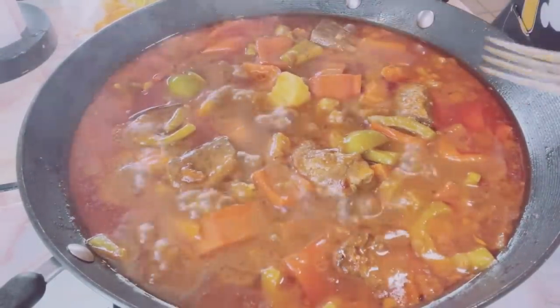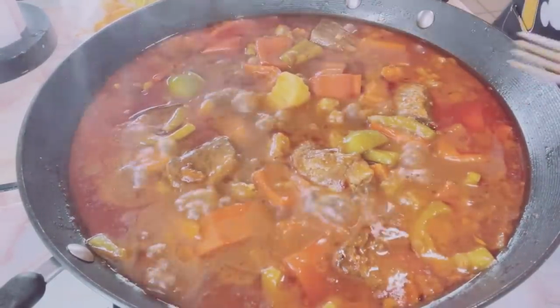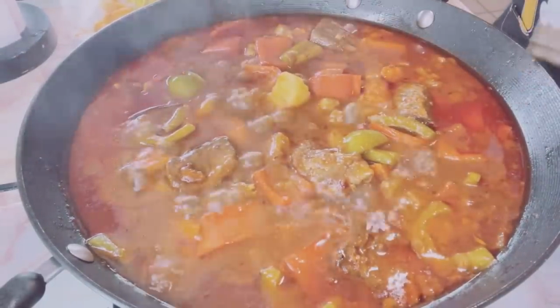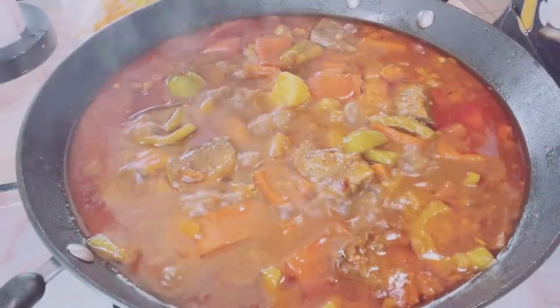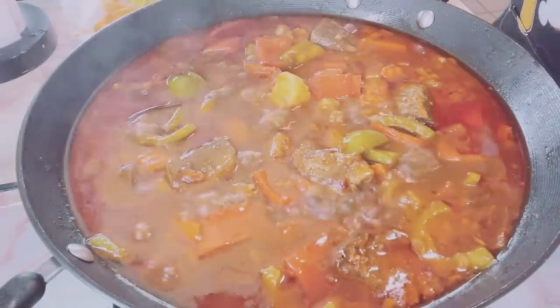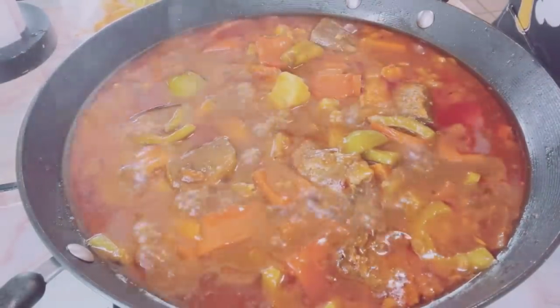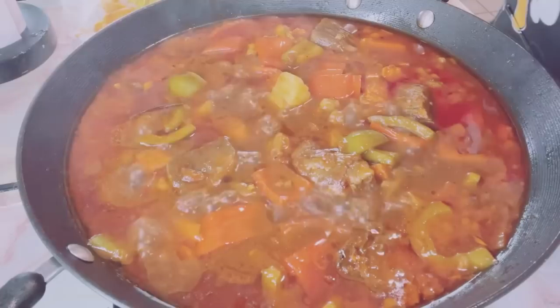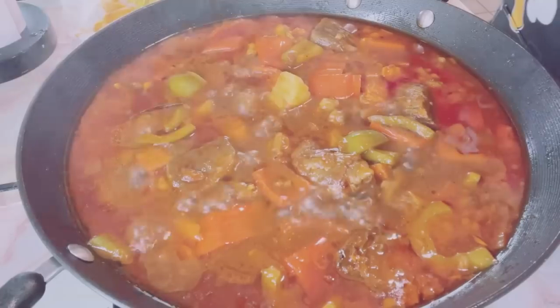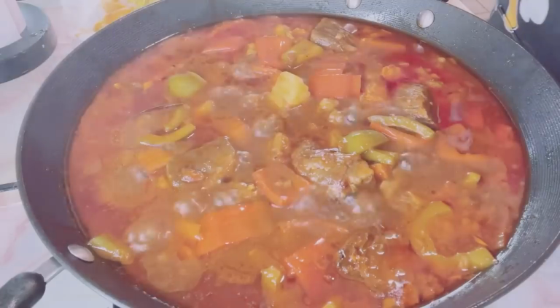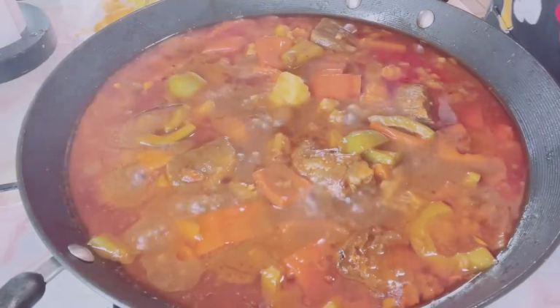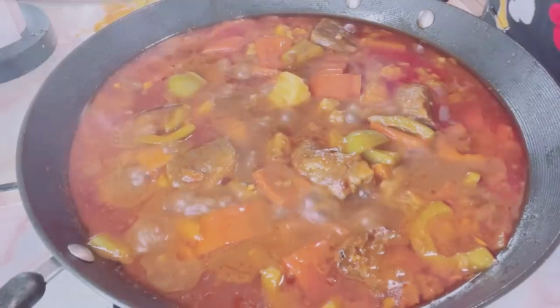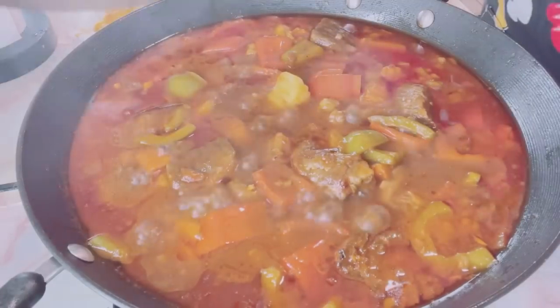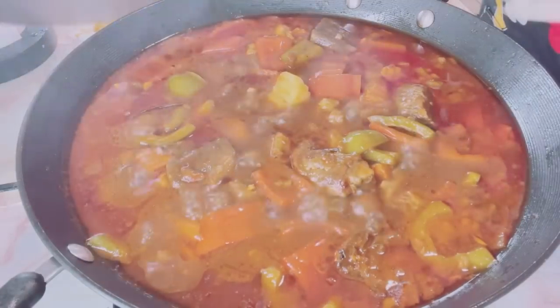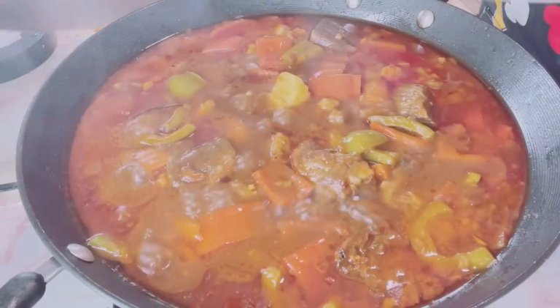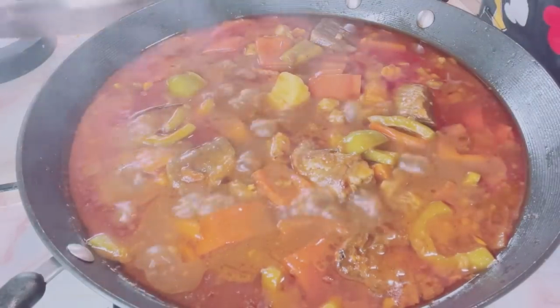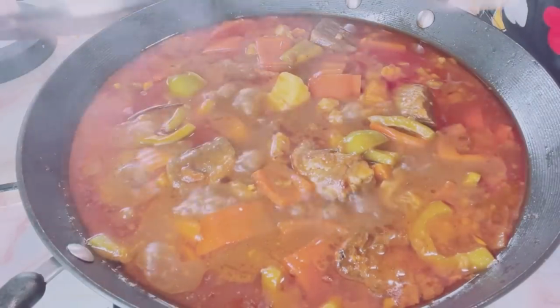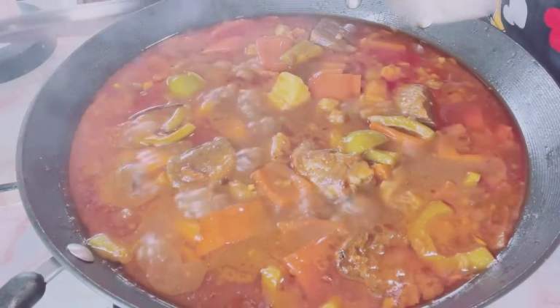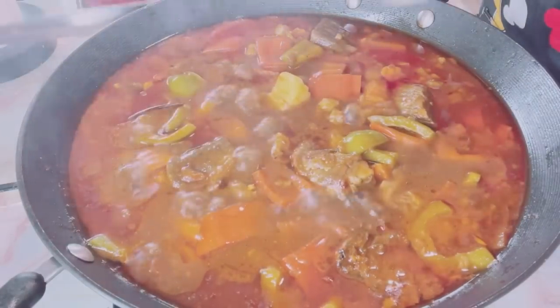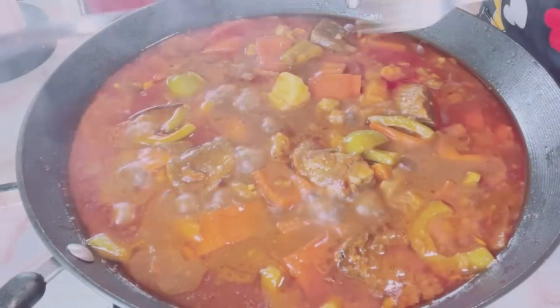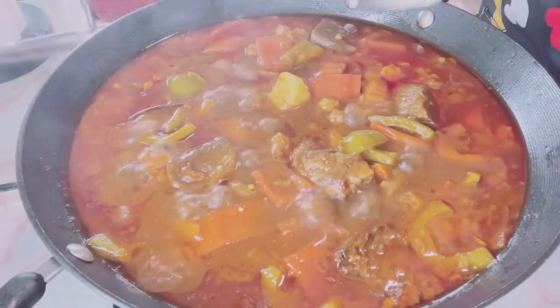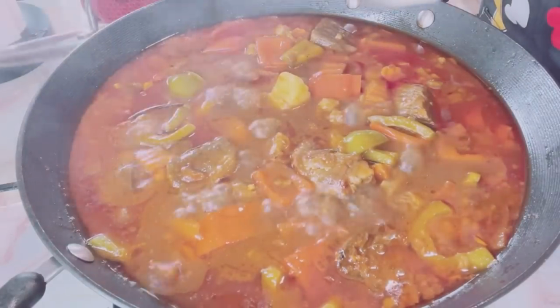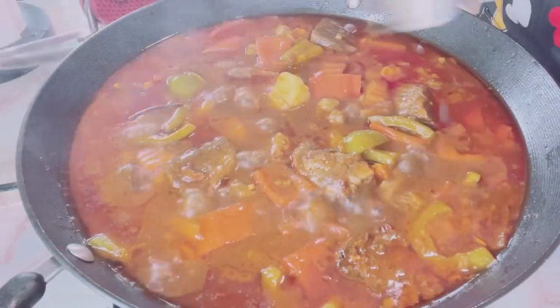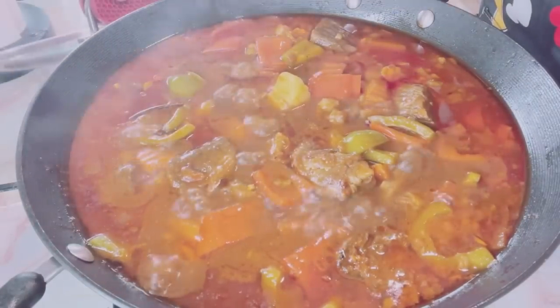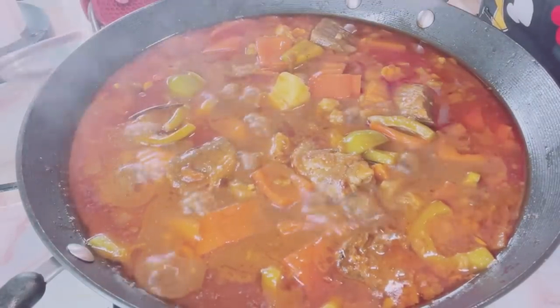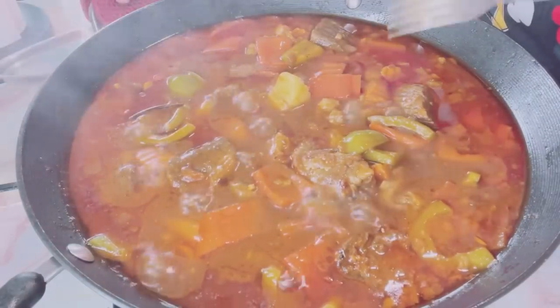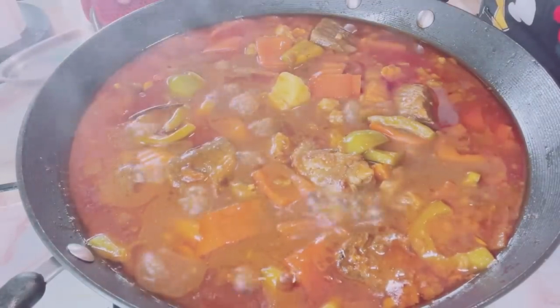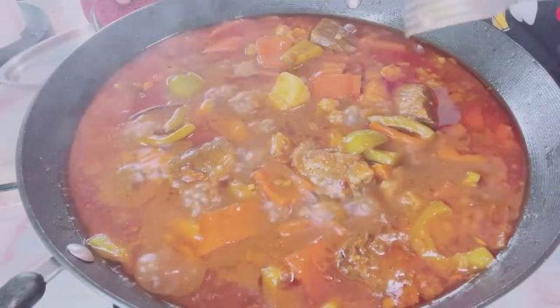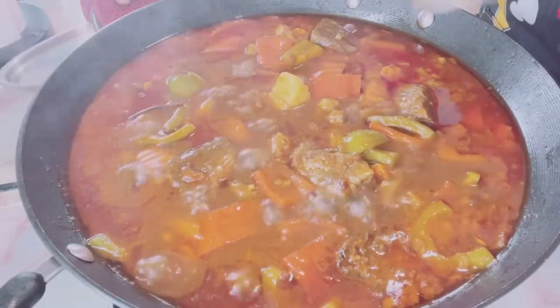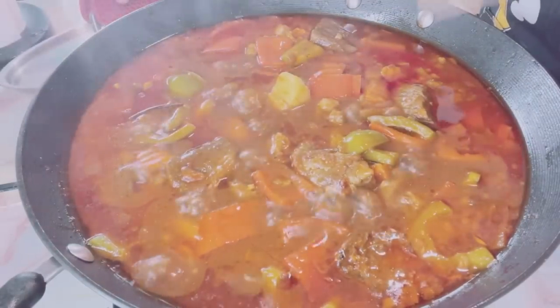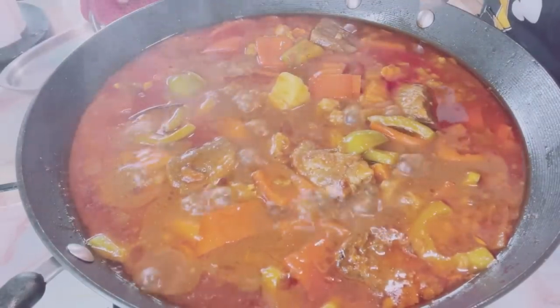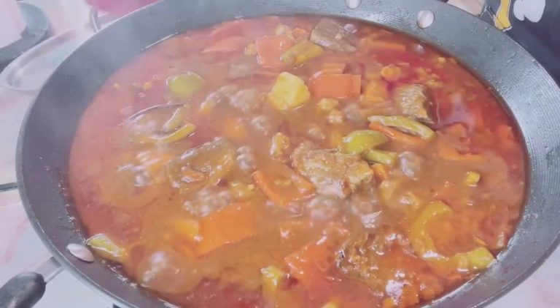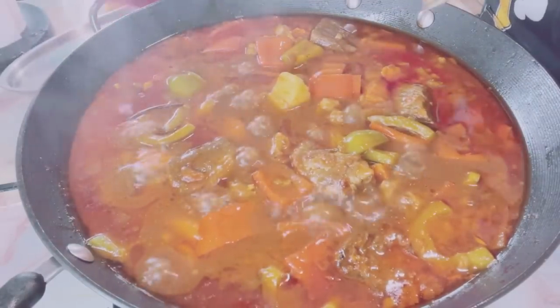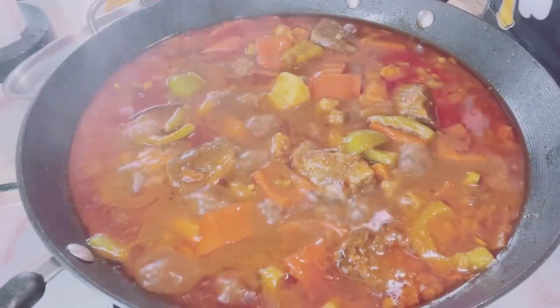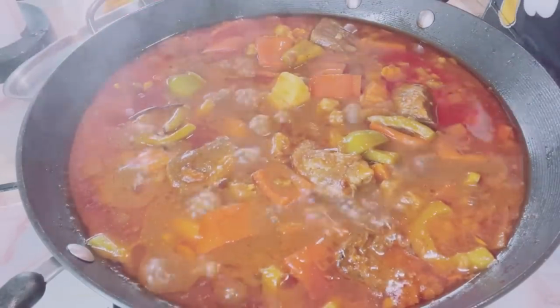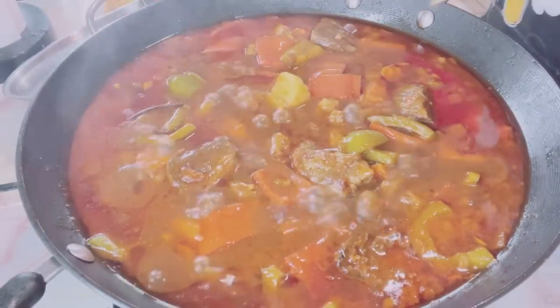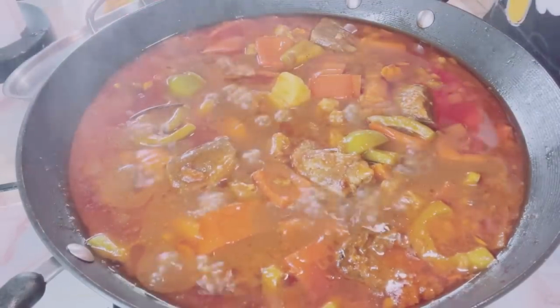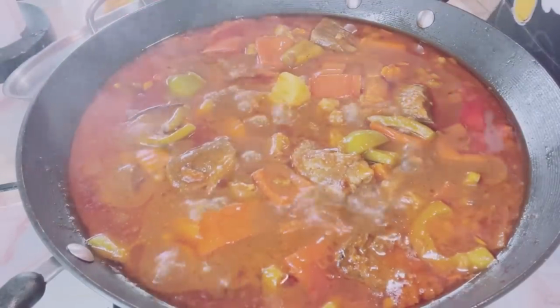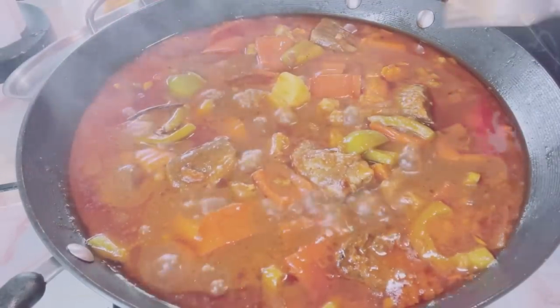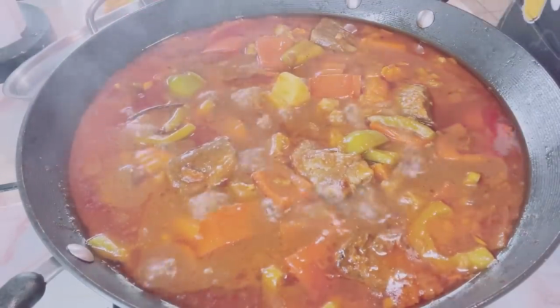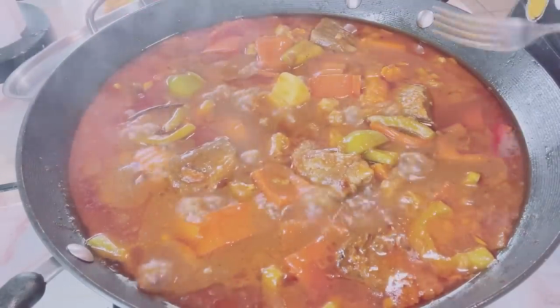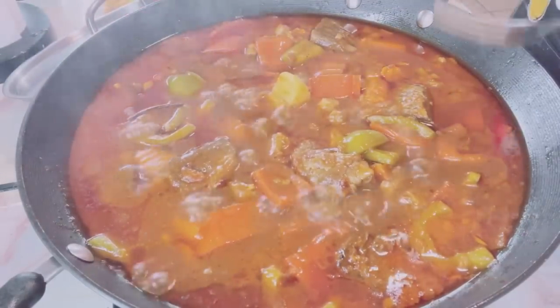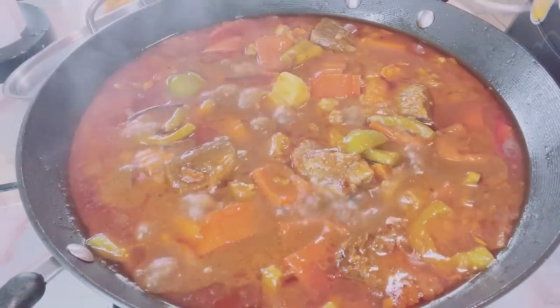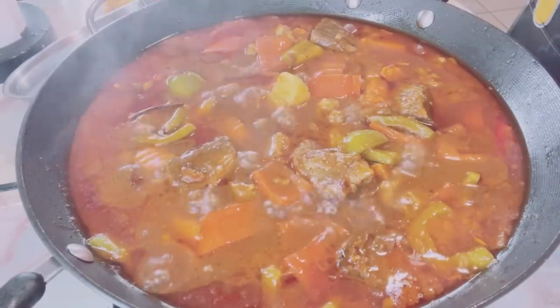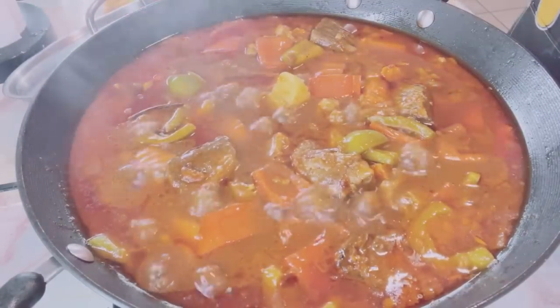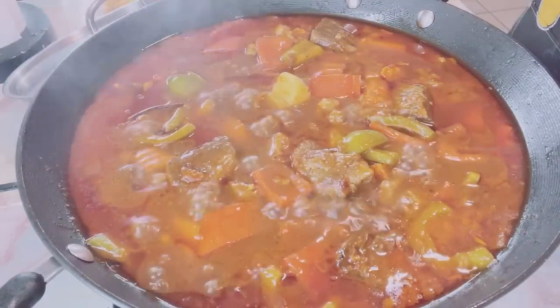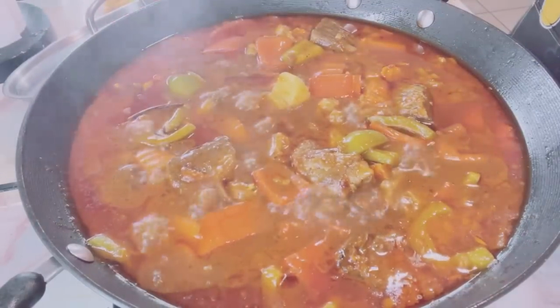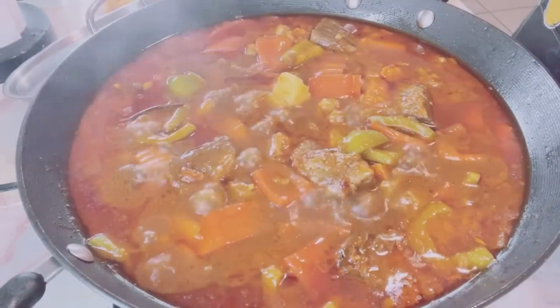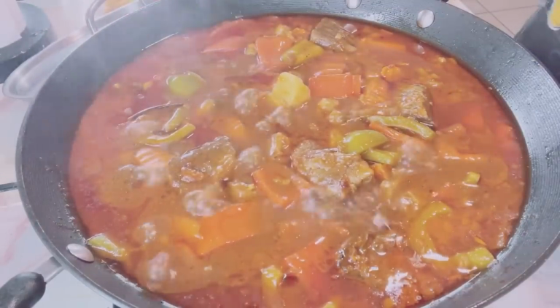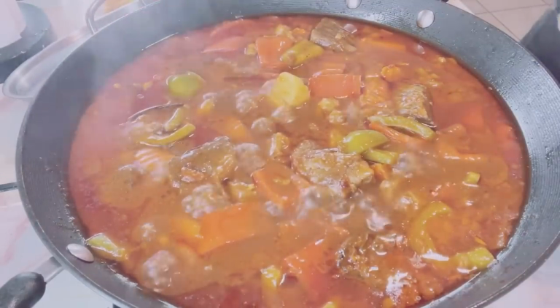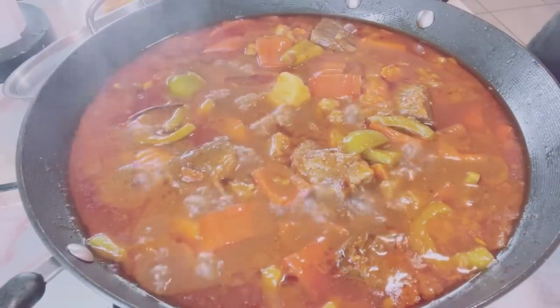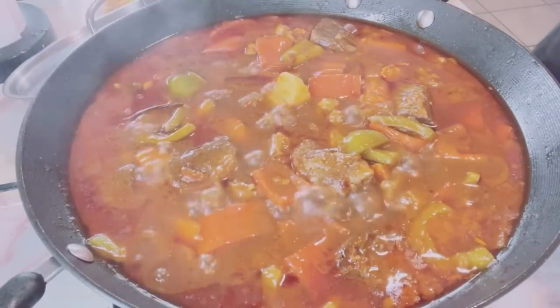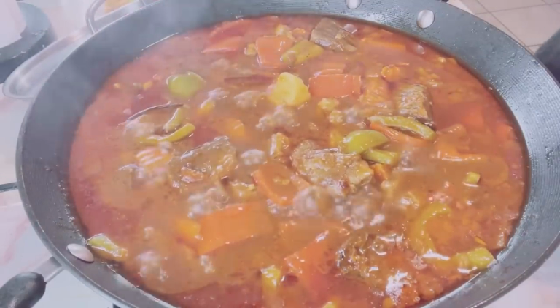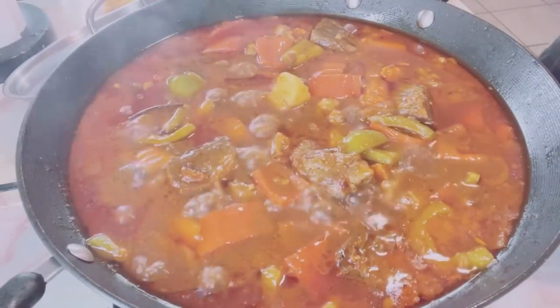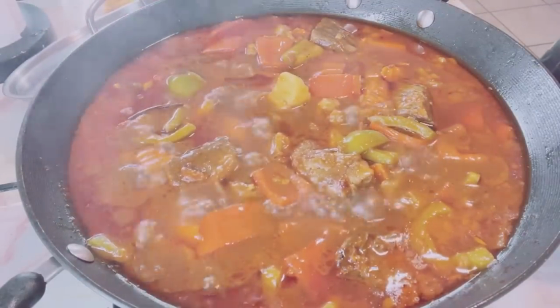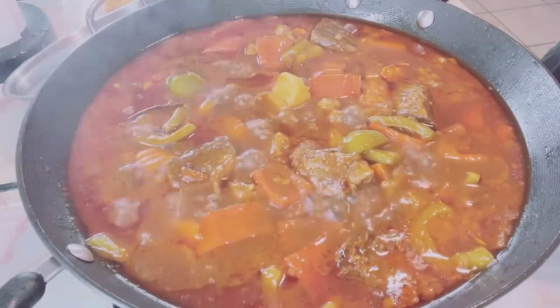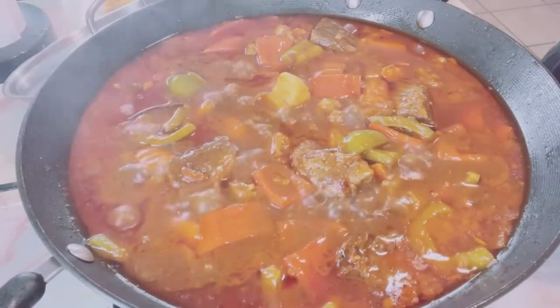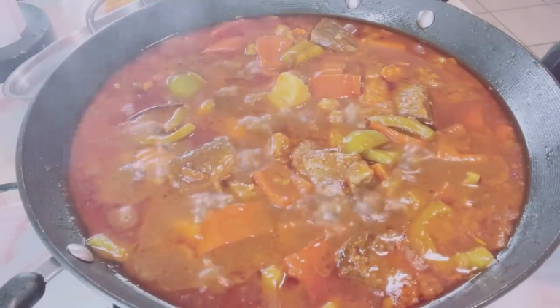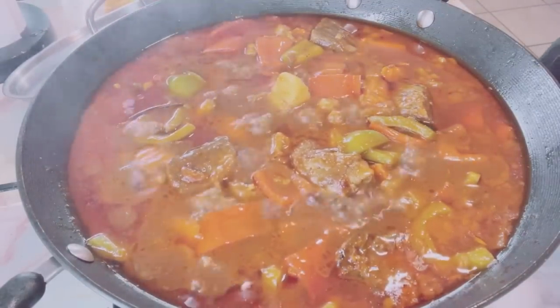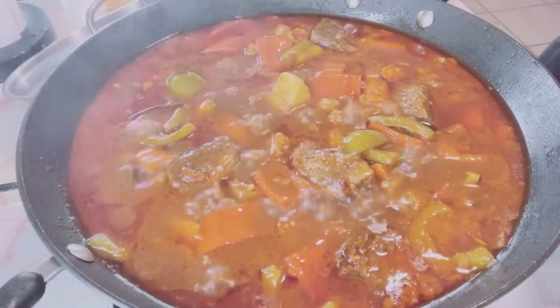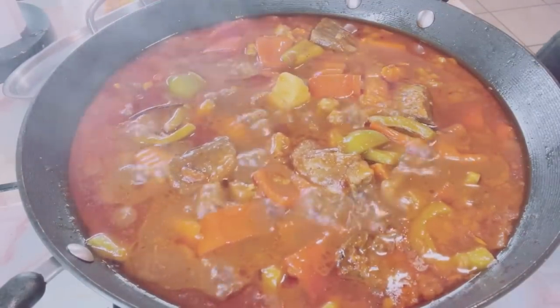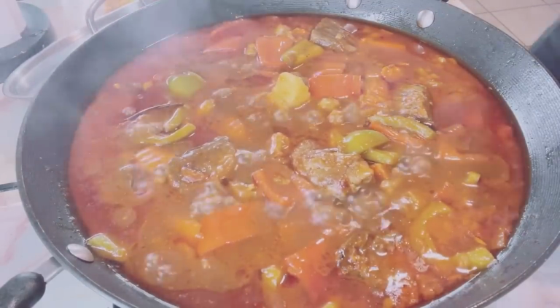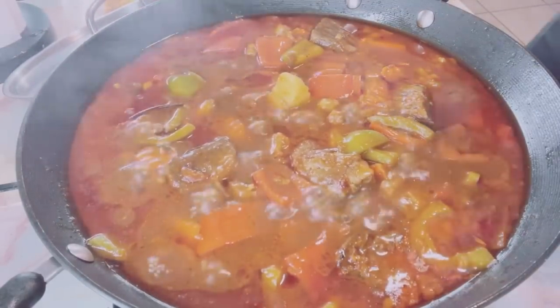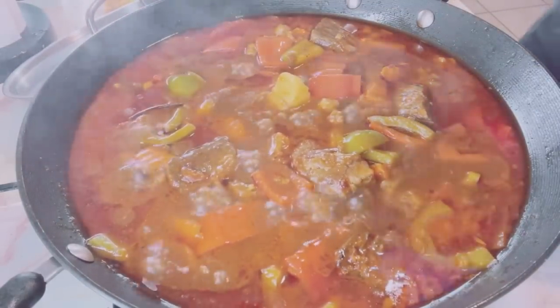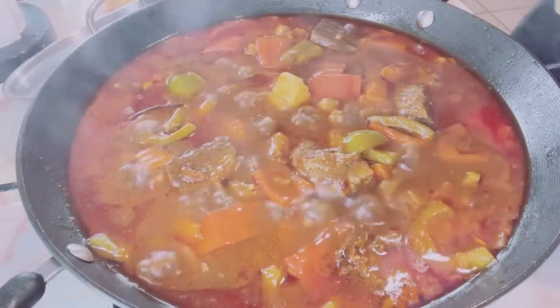The potato is soft now. Time to put the green peas in.